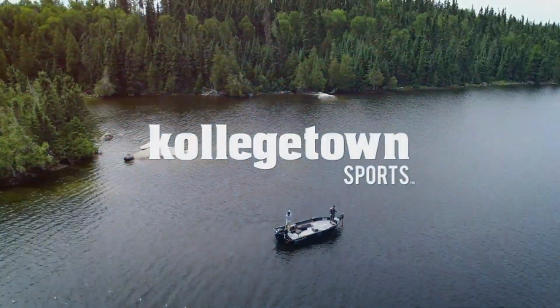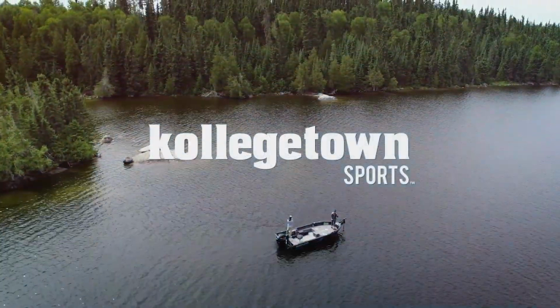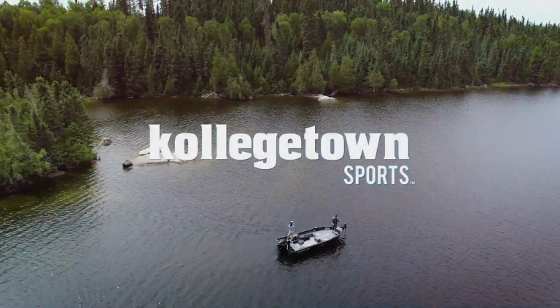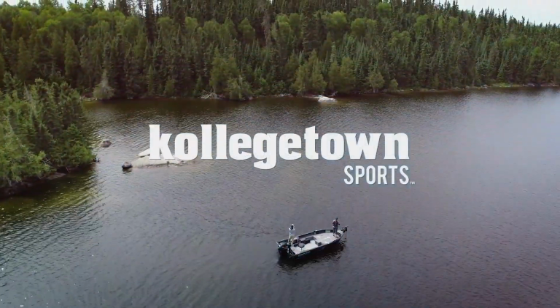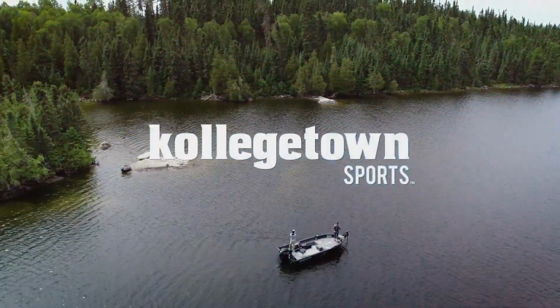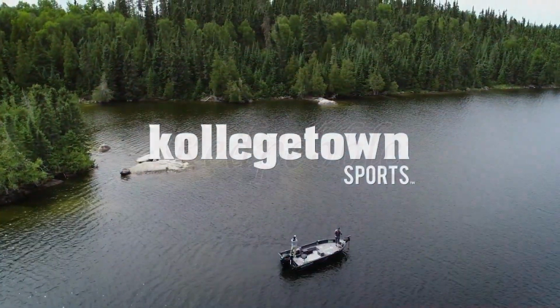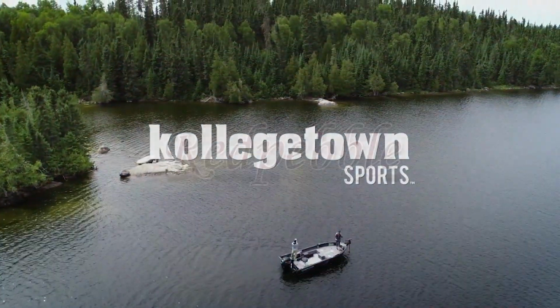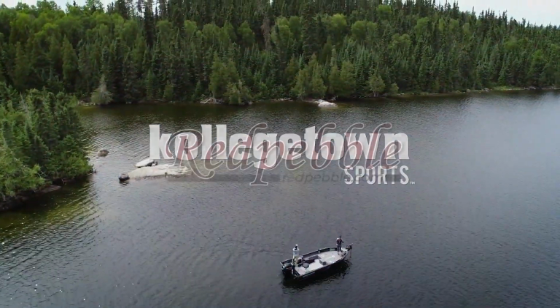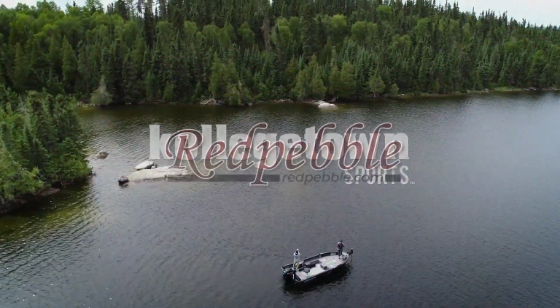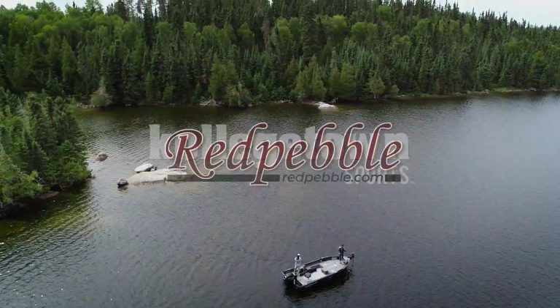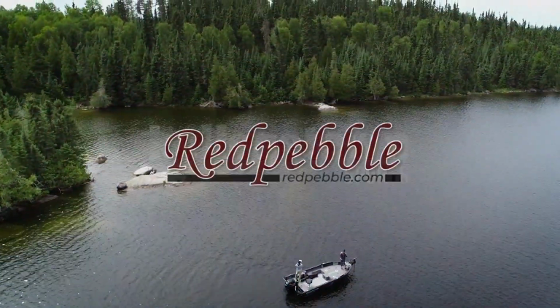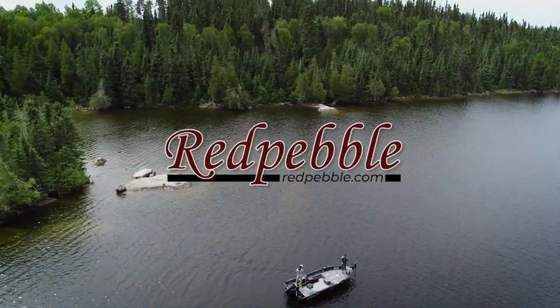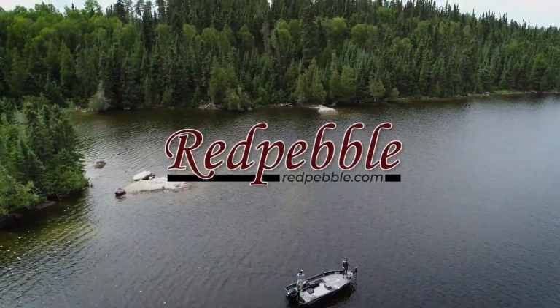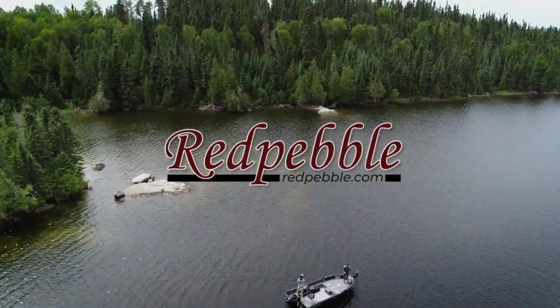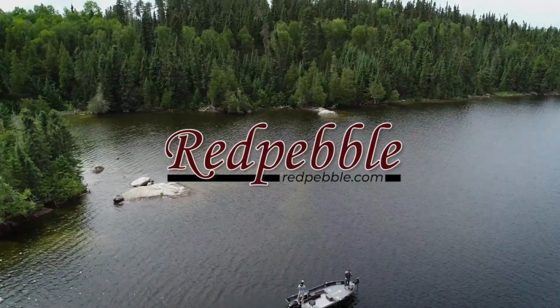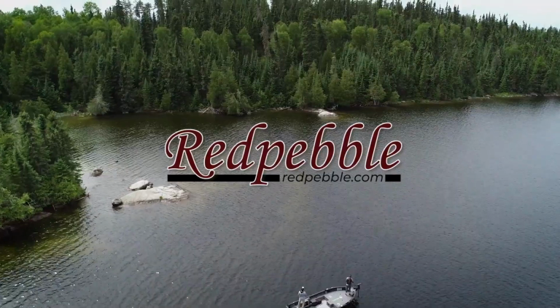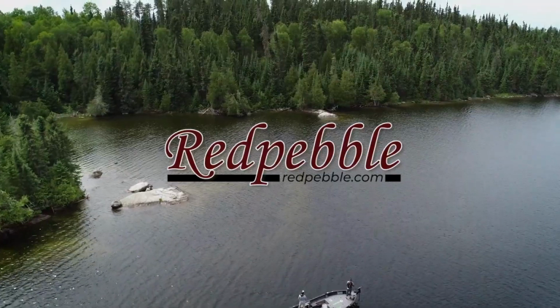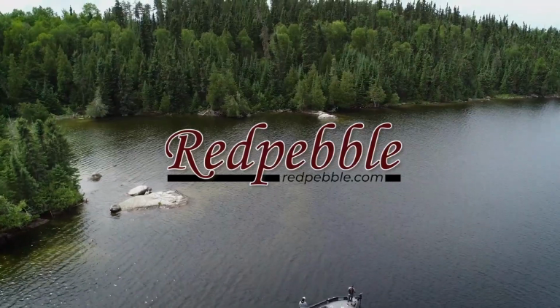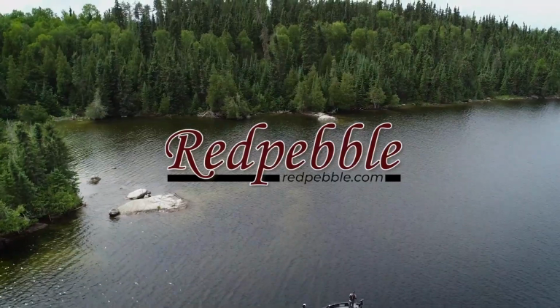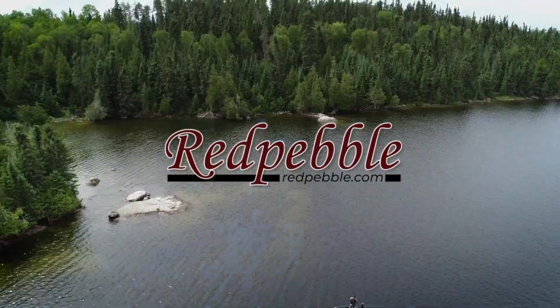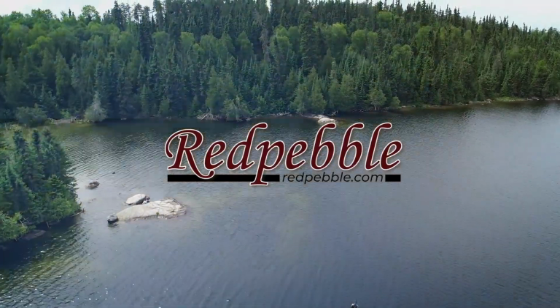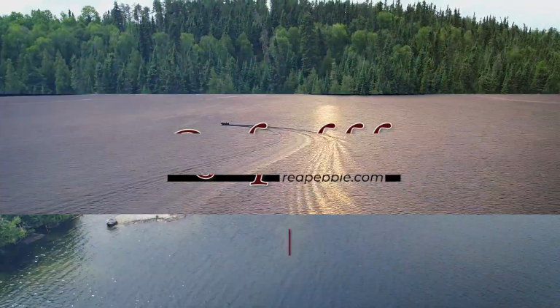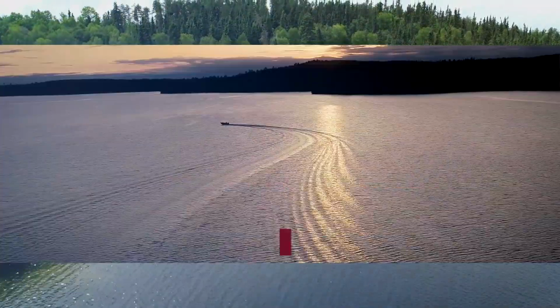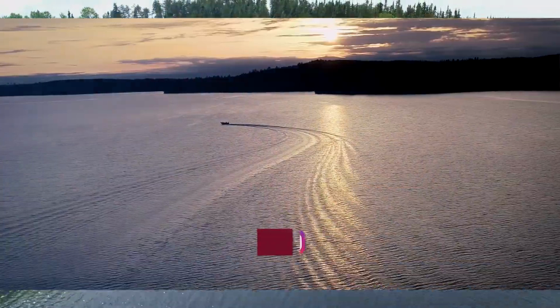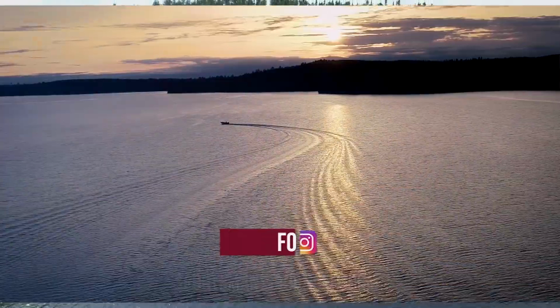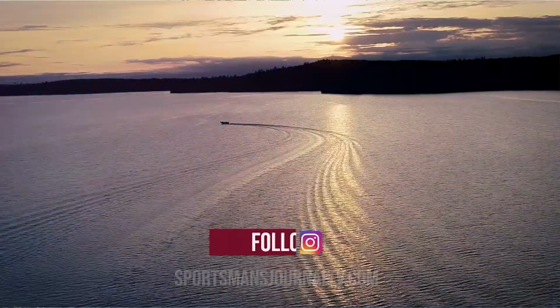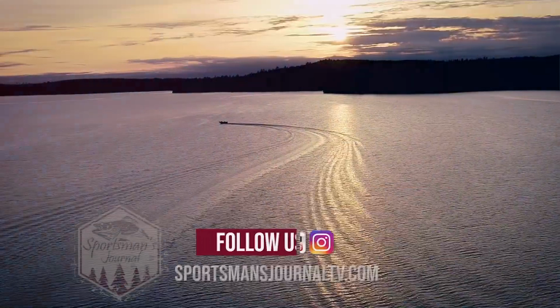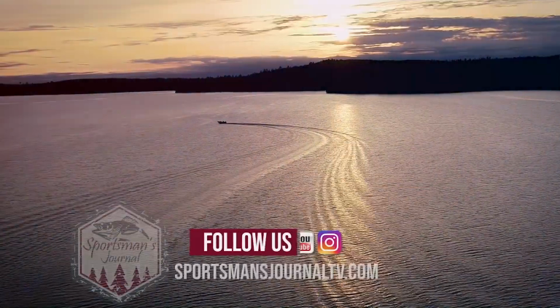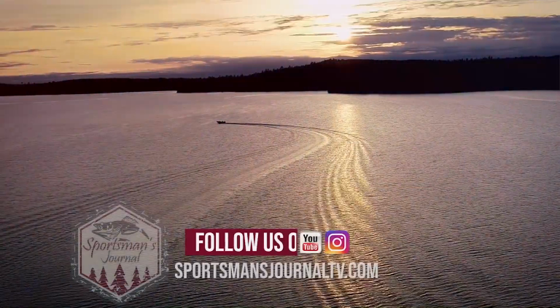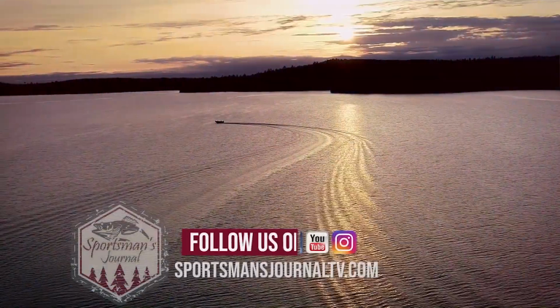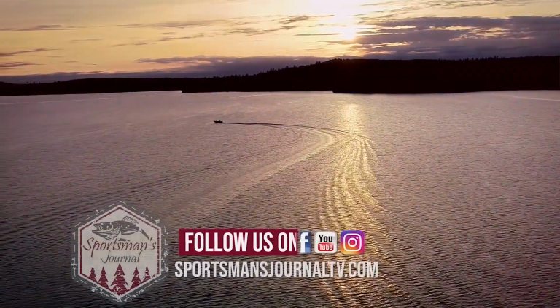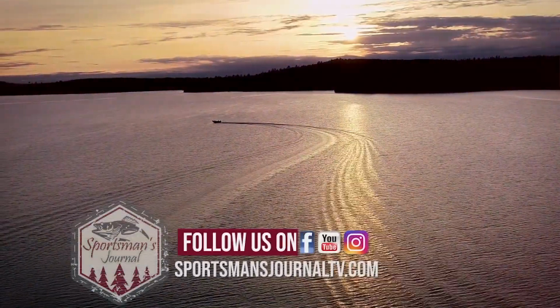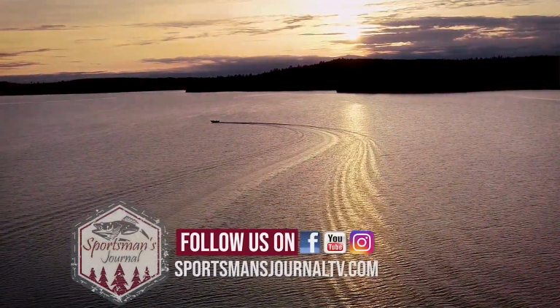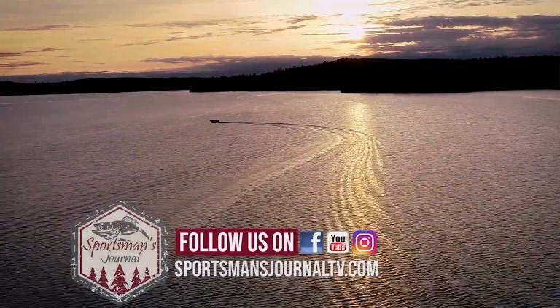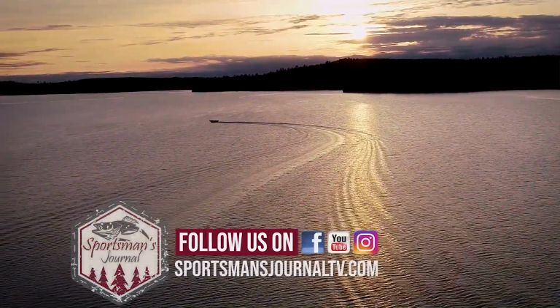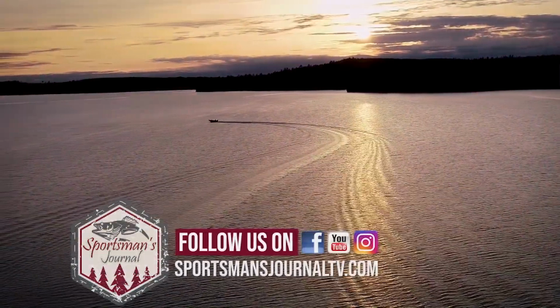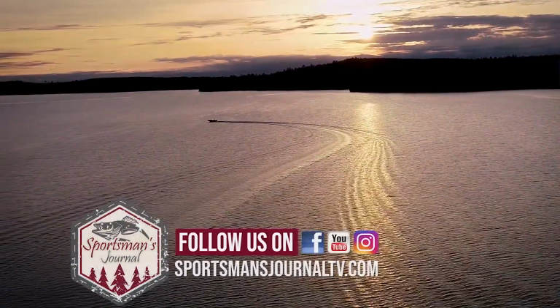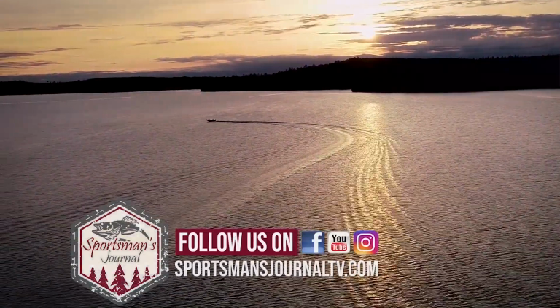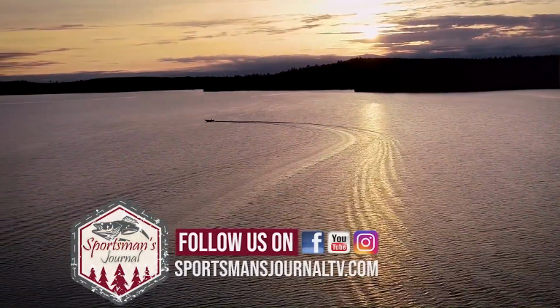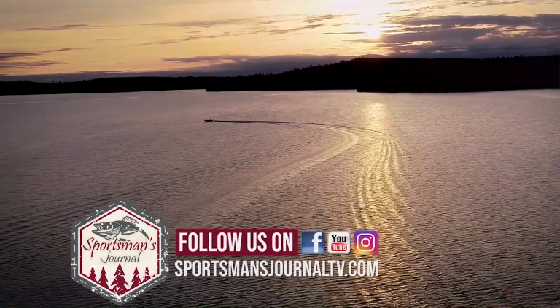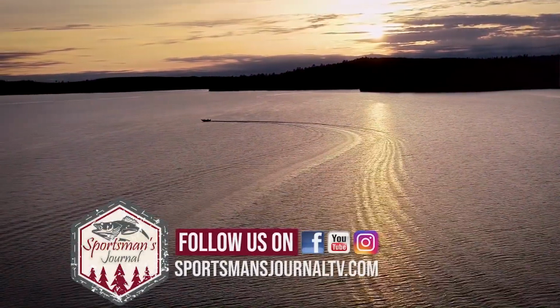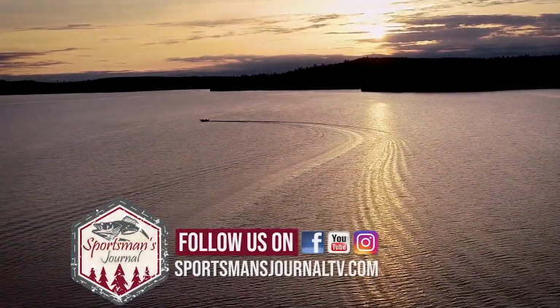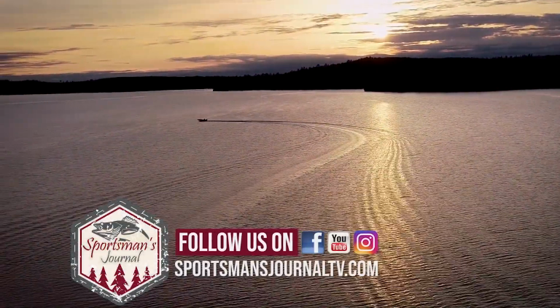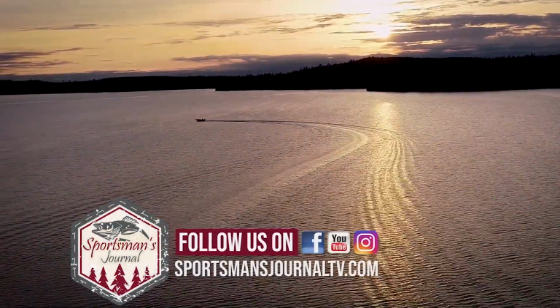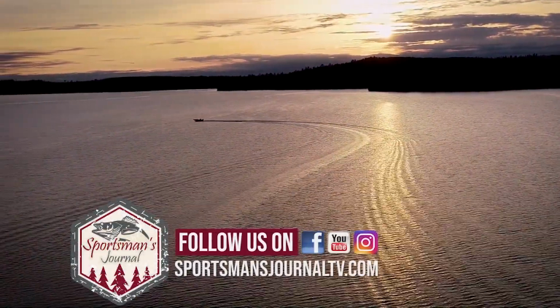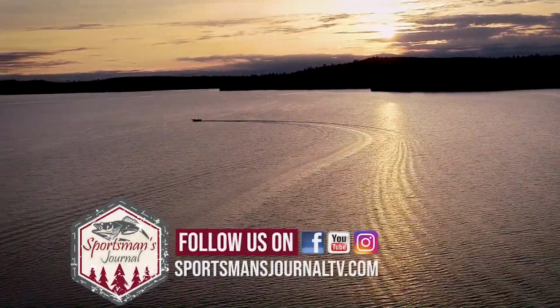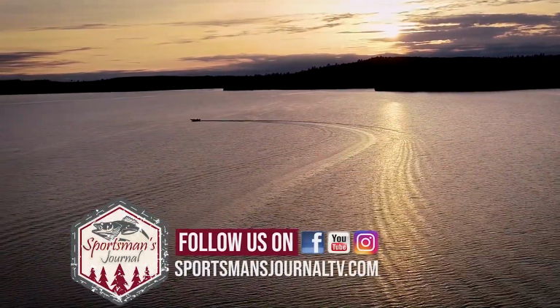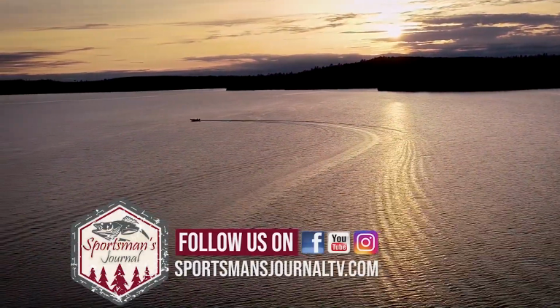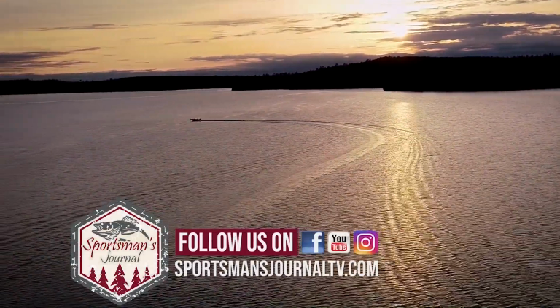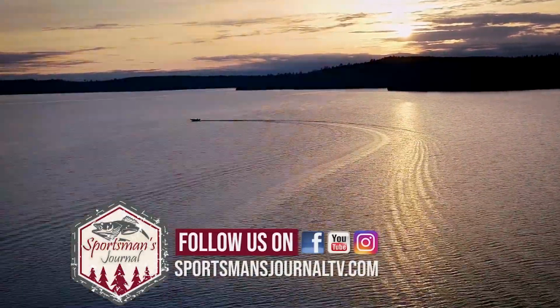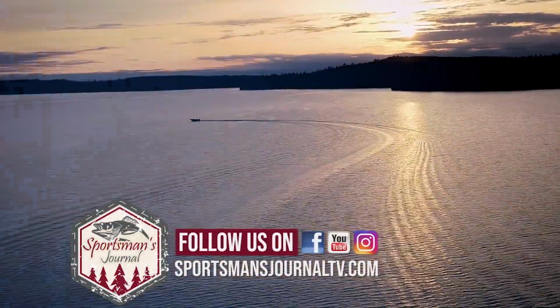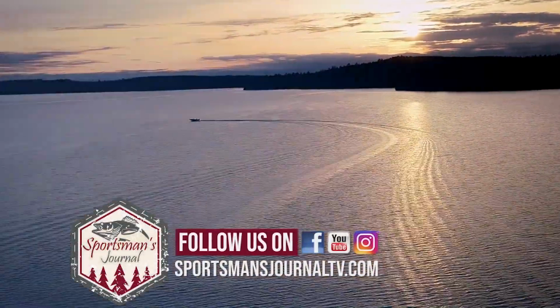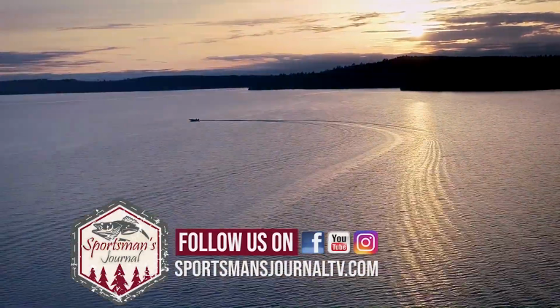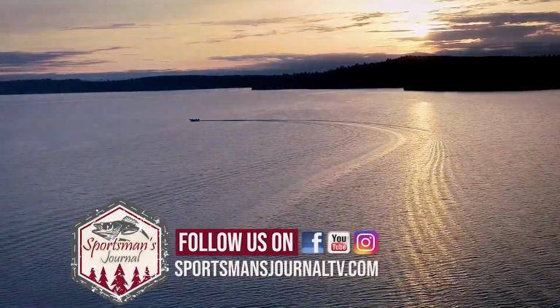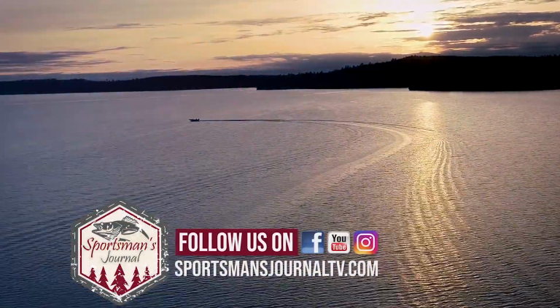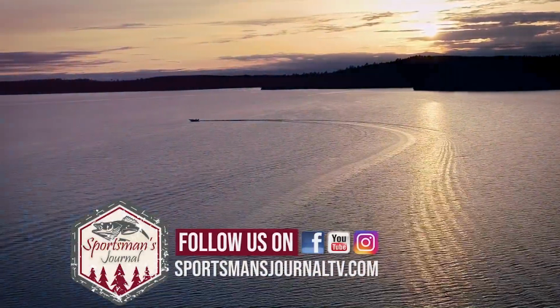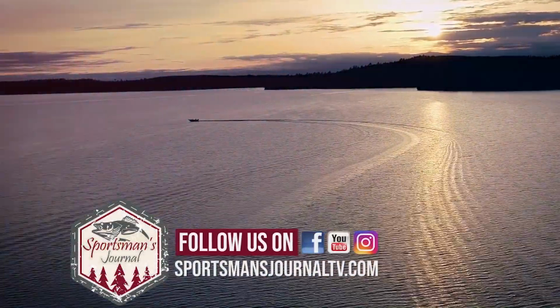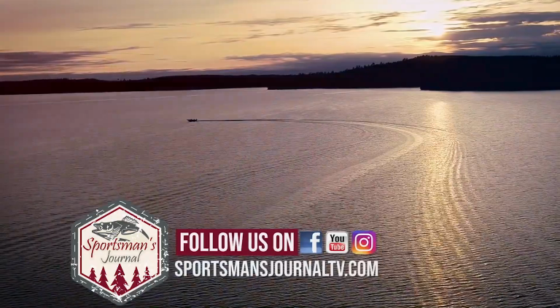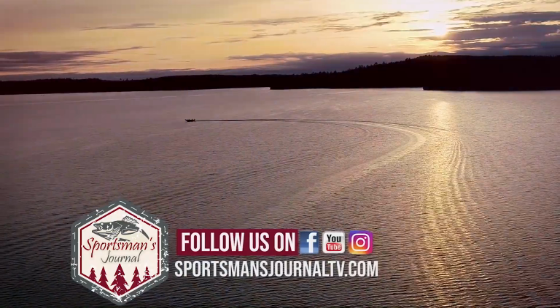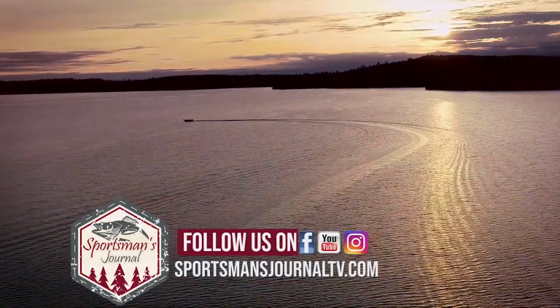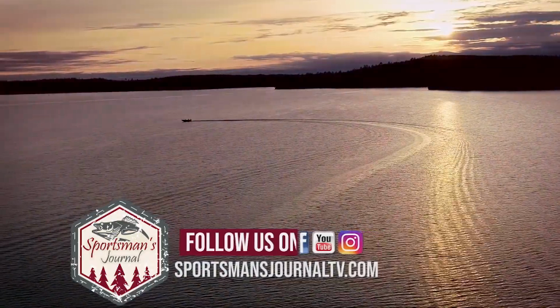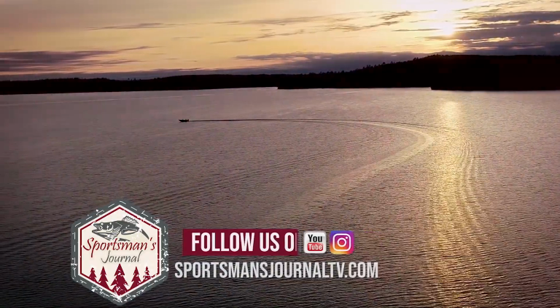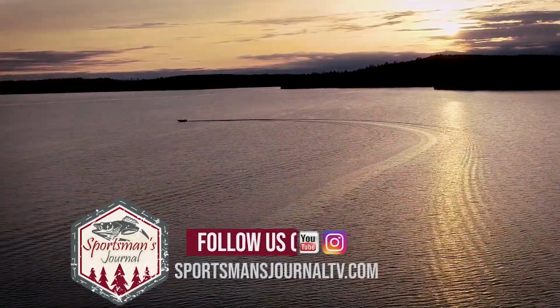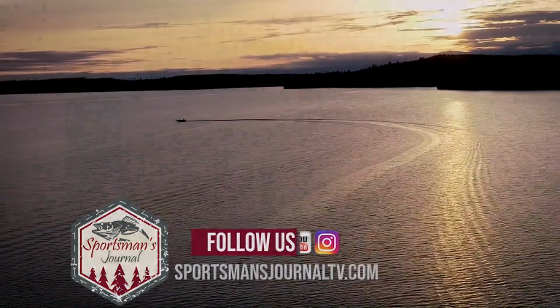Can't get enough of the Sportsman's Journal? Follow us on Instagram, Facebook, and our YouTube page. Also check our website out at sportsmanjournaltv.com.